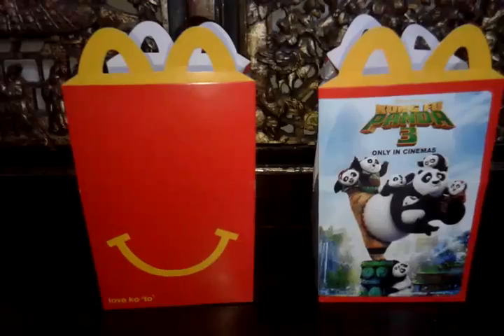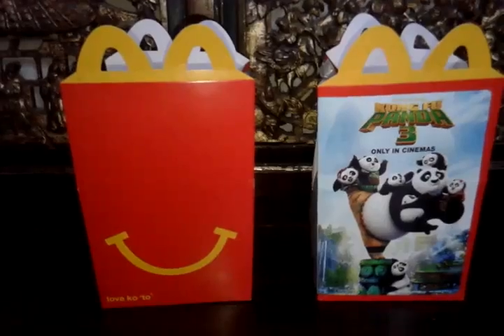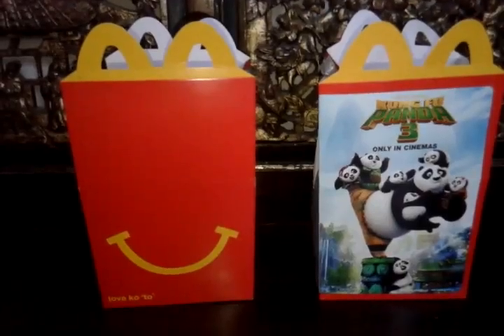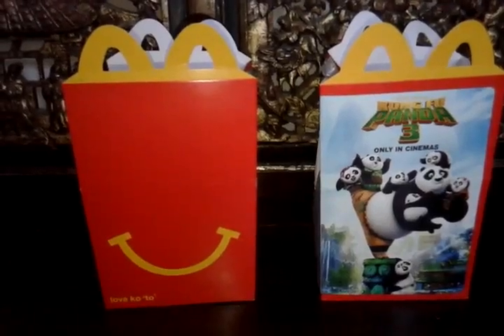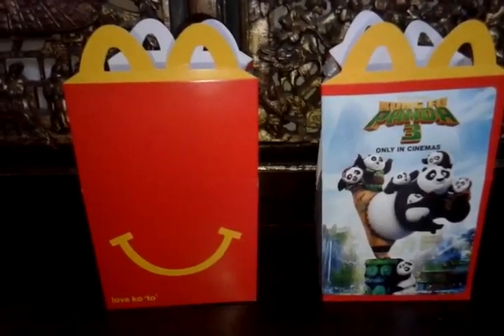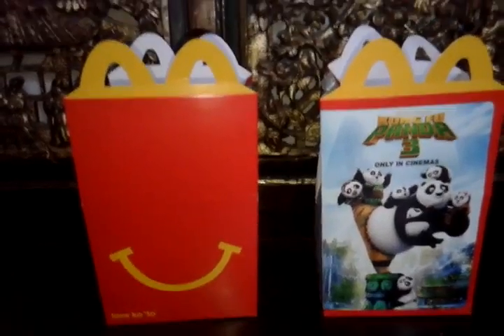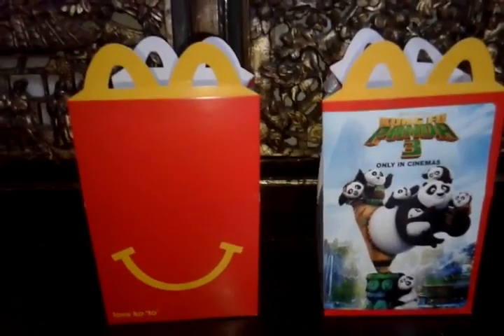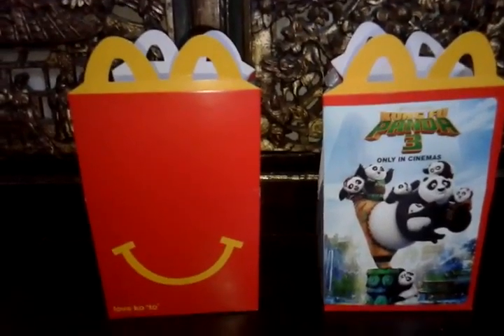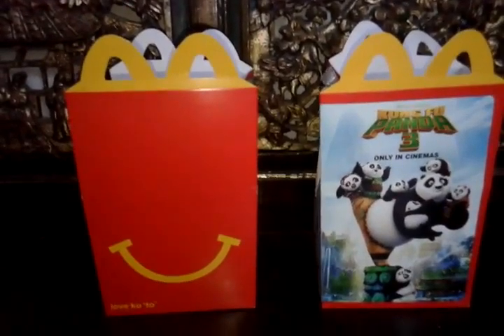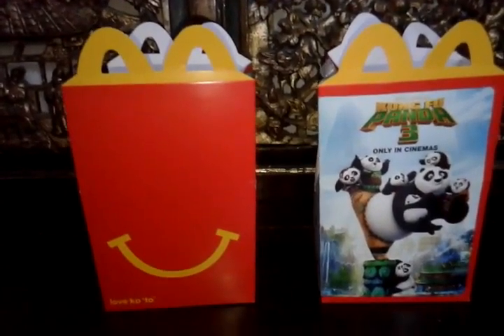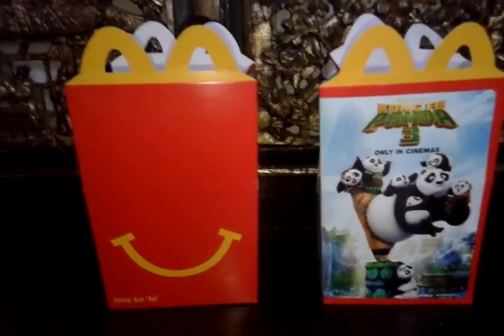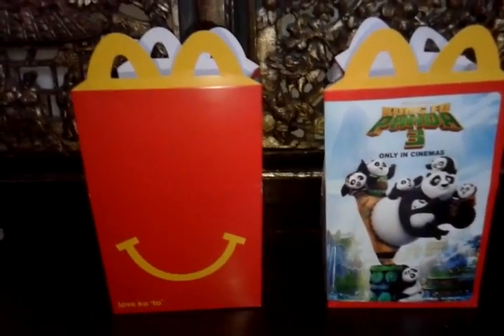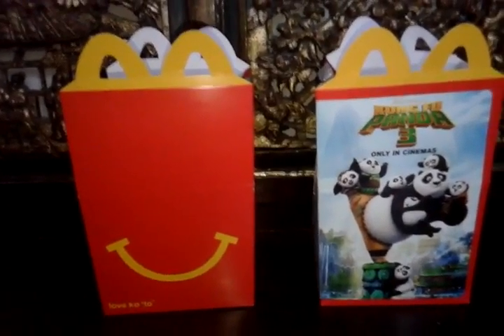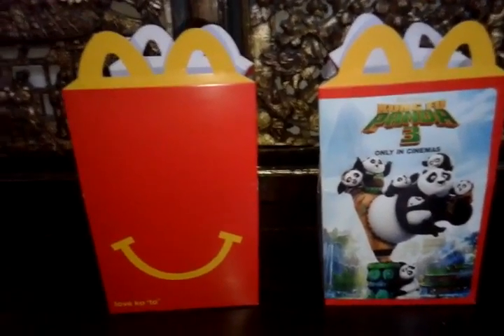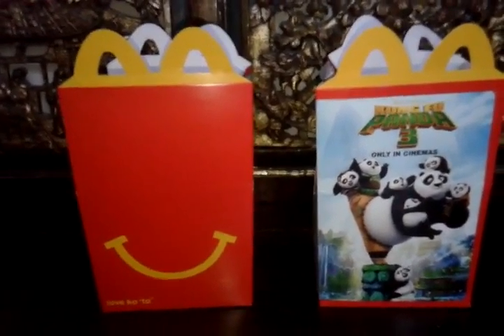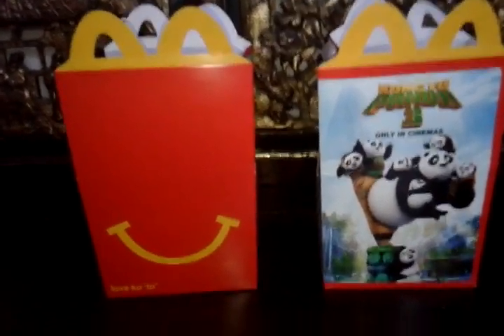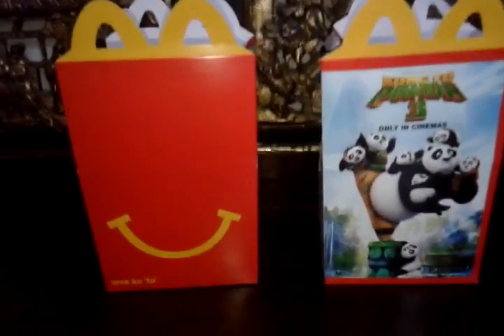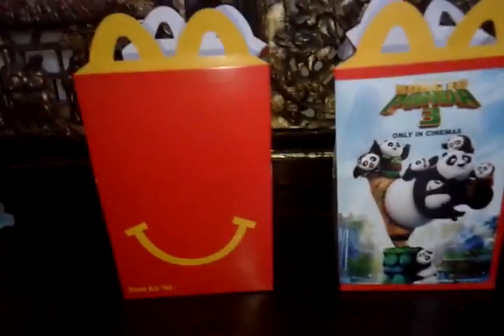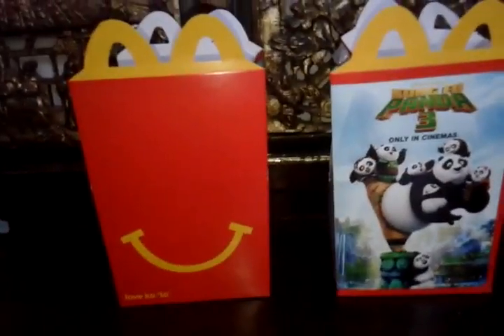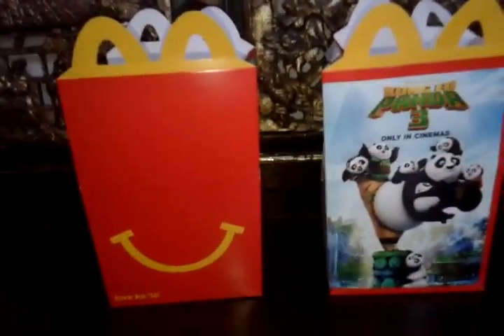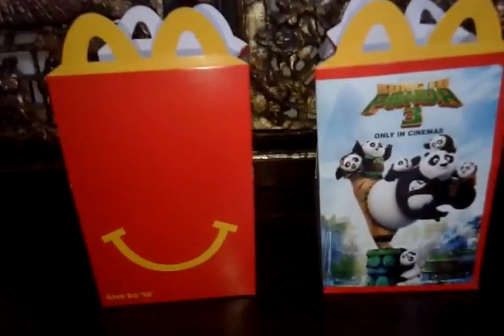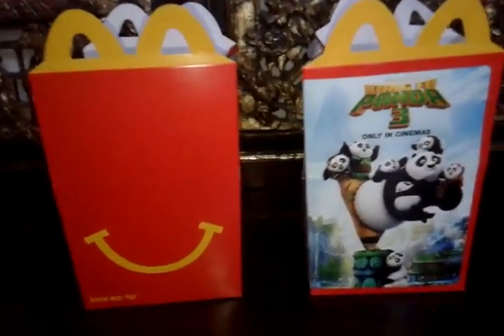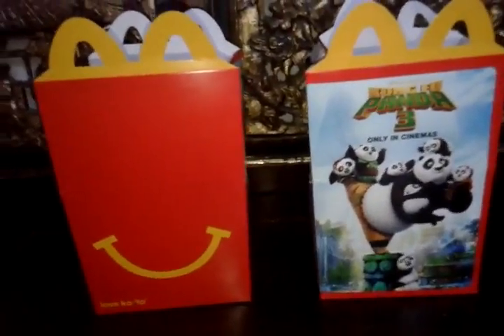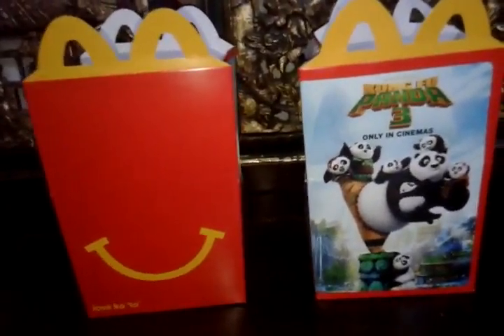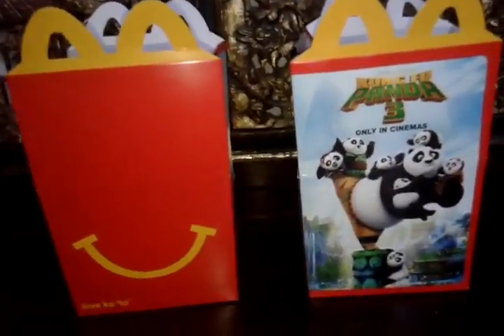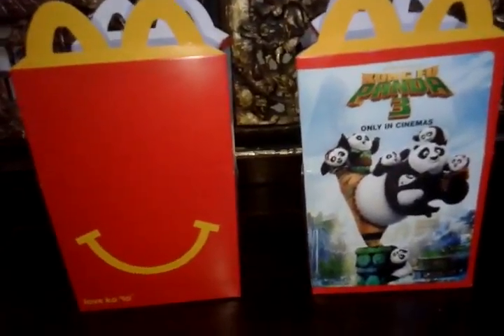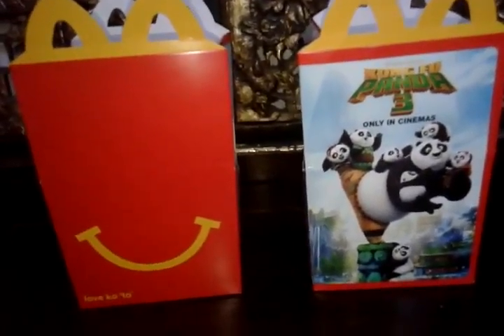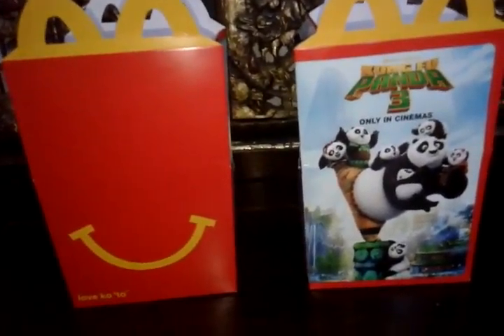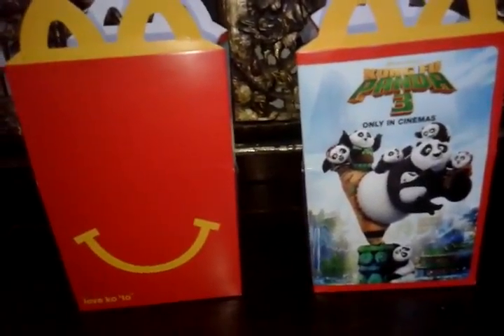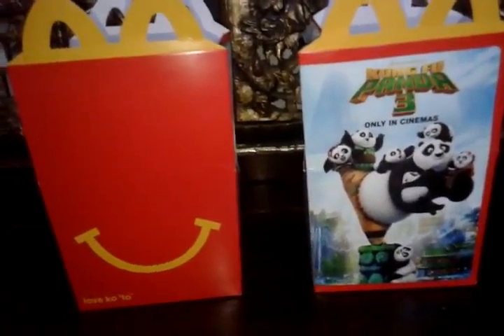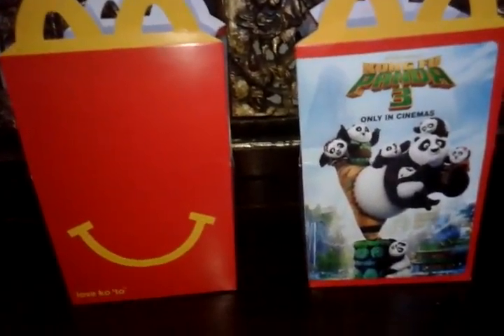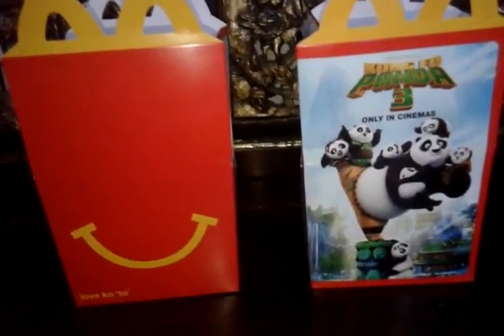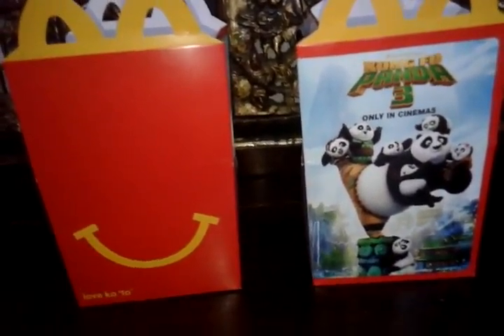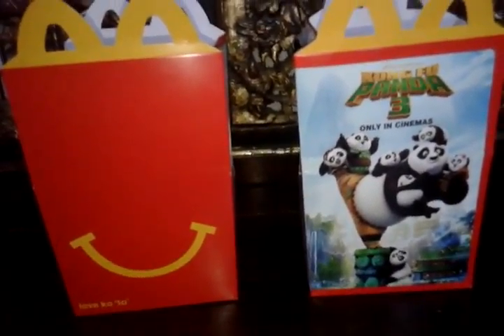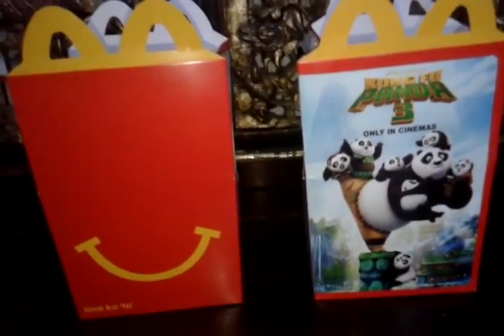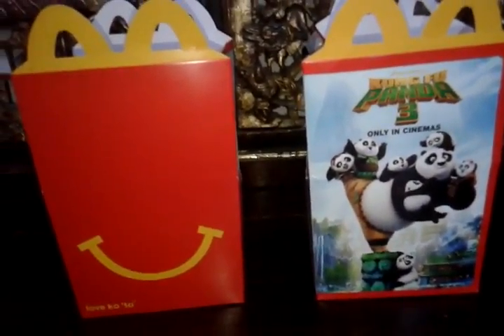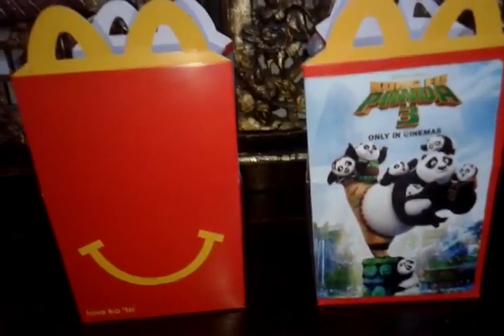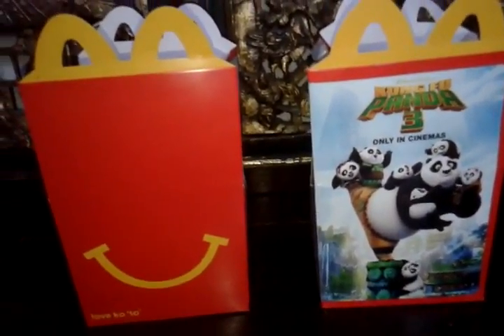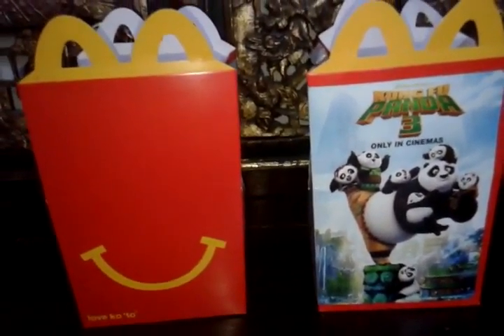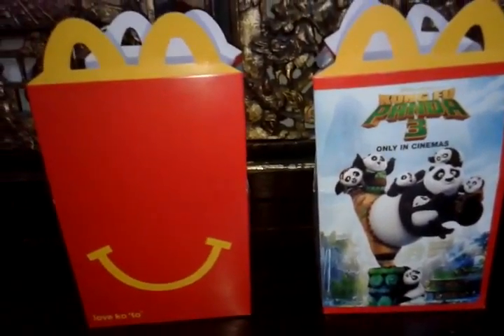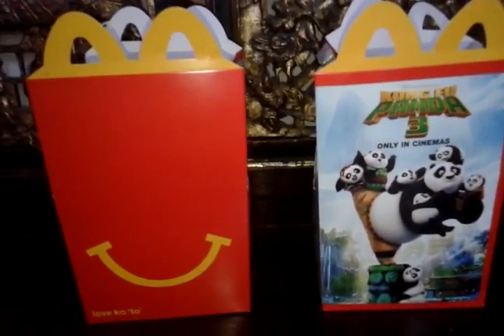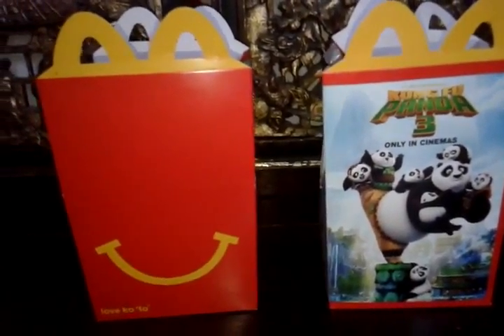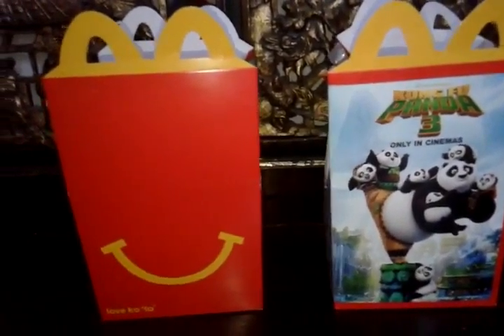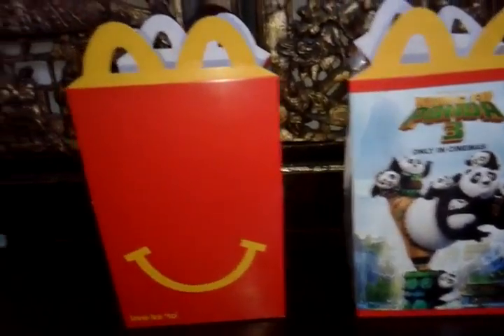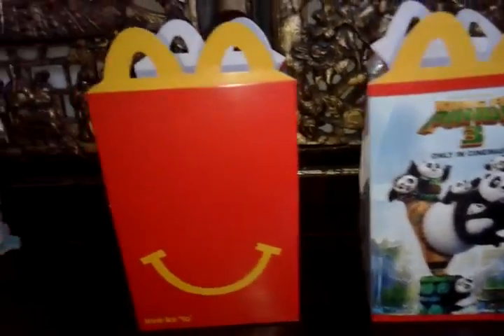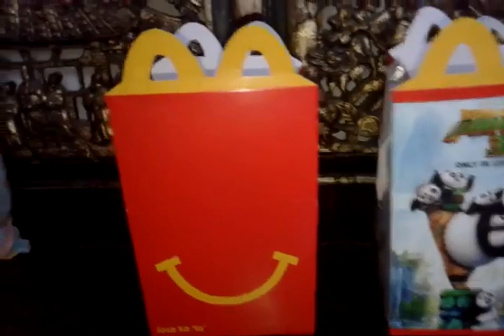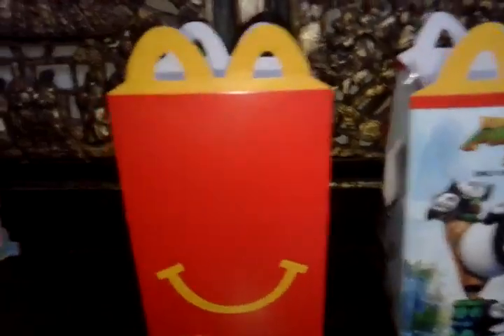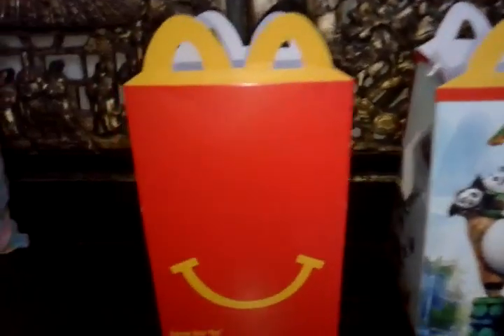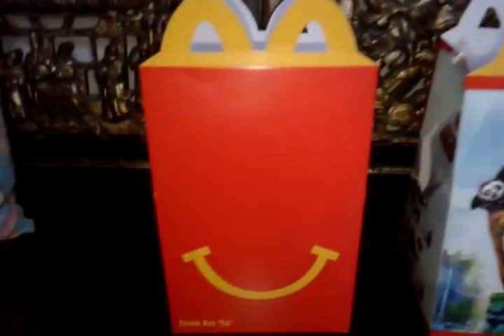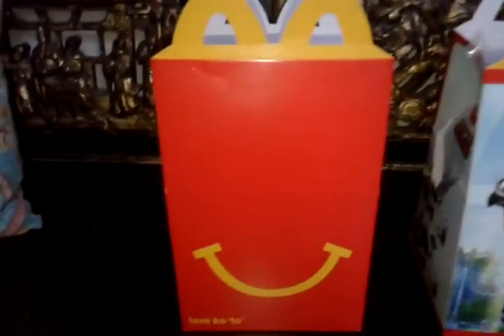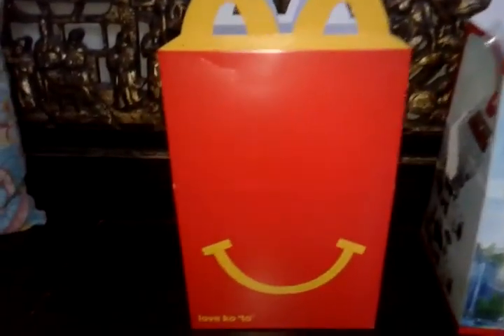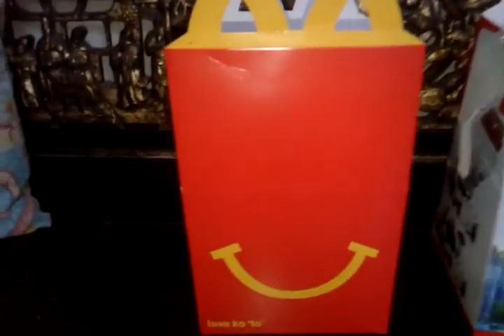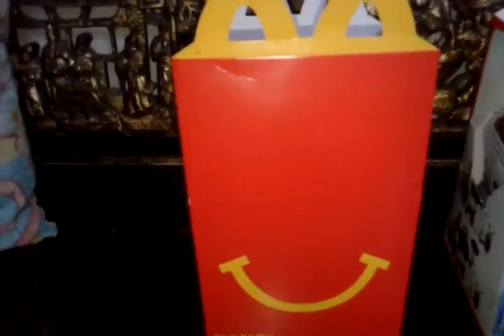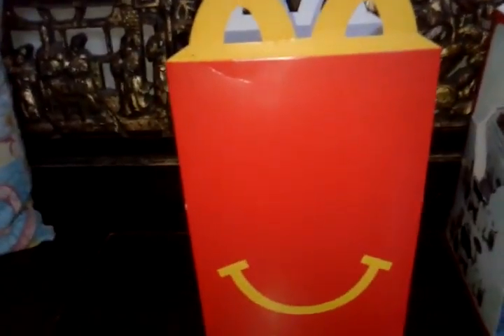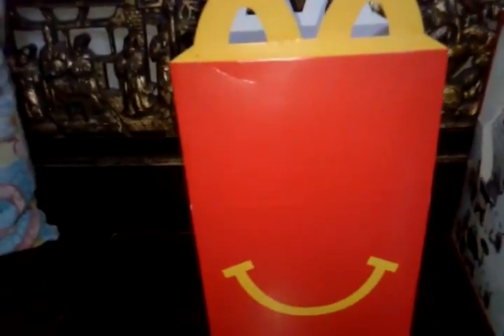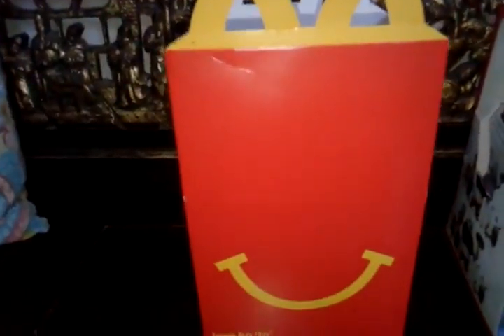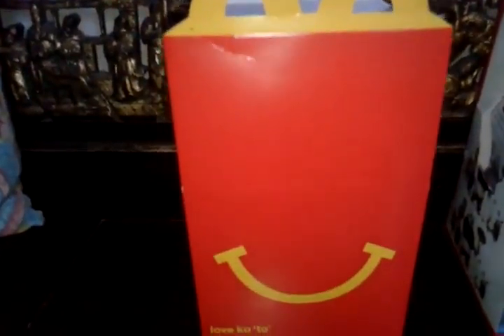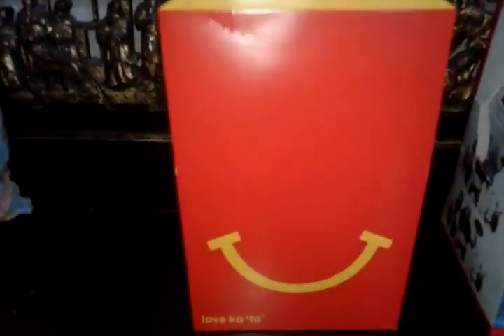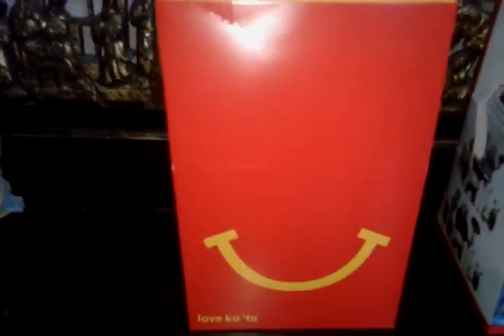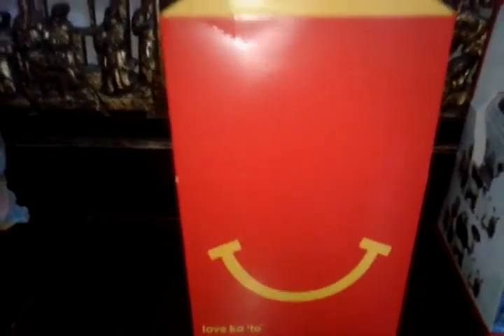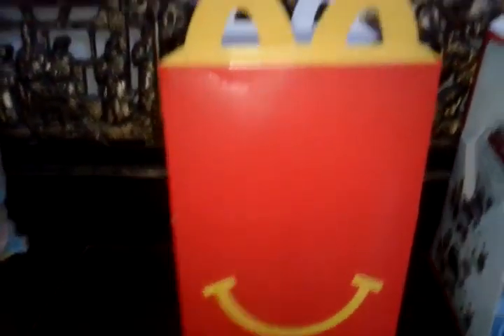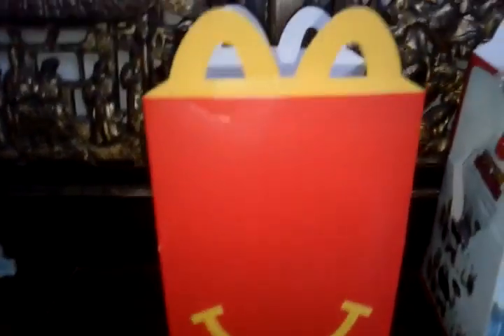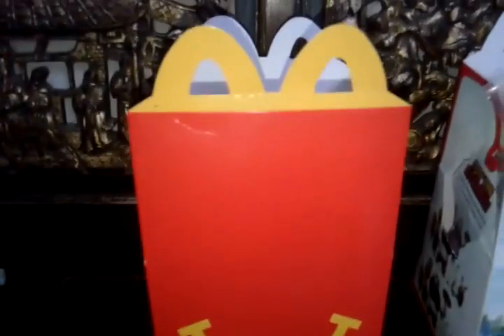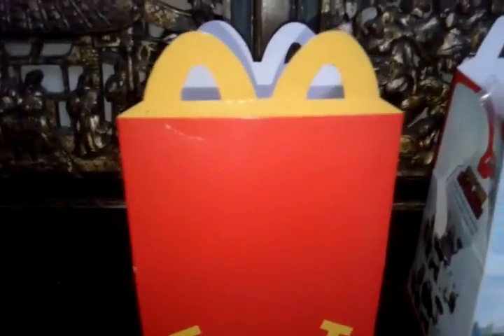Guys, we'll be showing you some Adventure Time Happy Meal Toys. Let's start with this one, the first one.